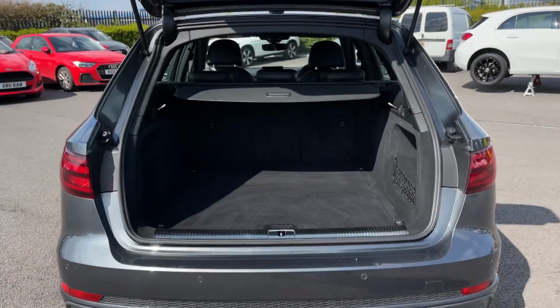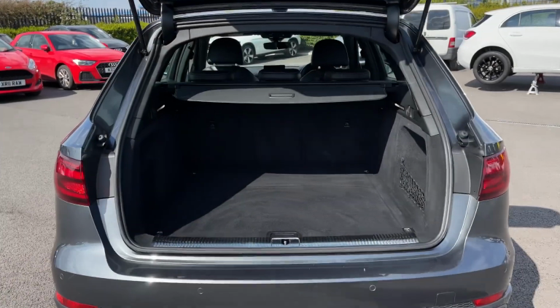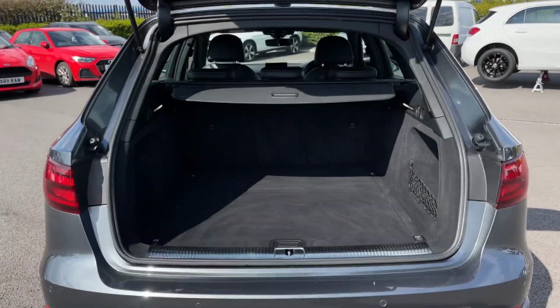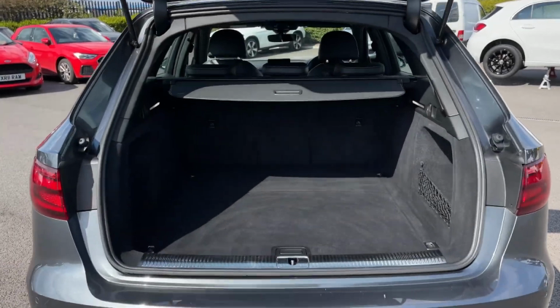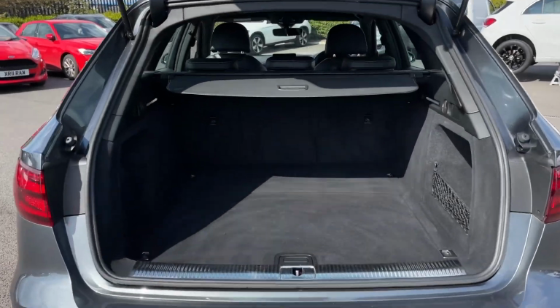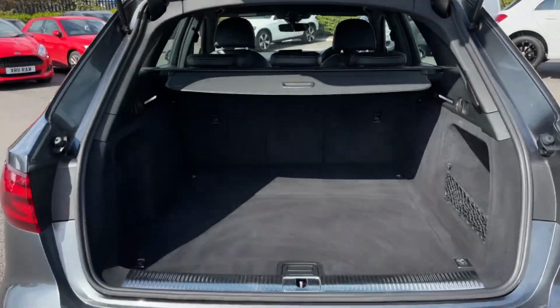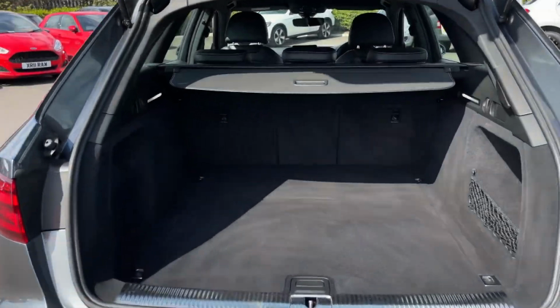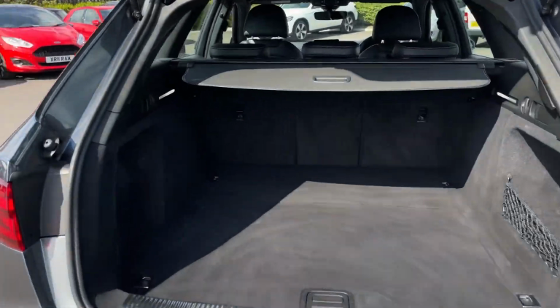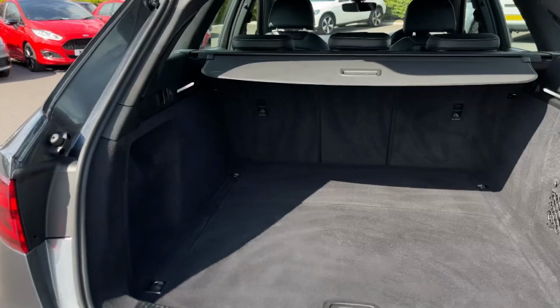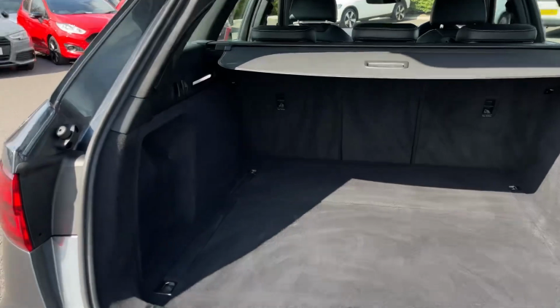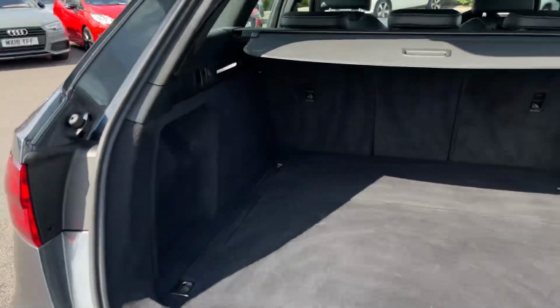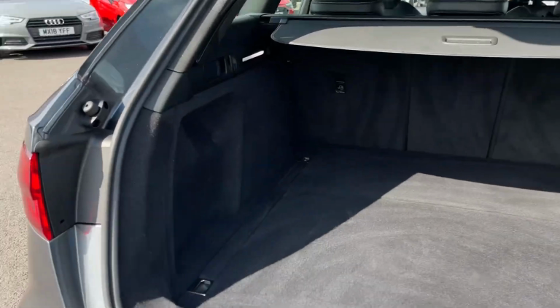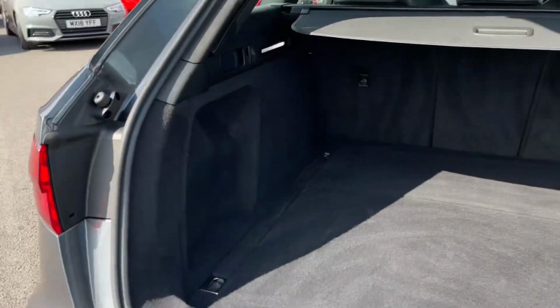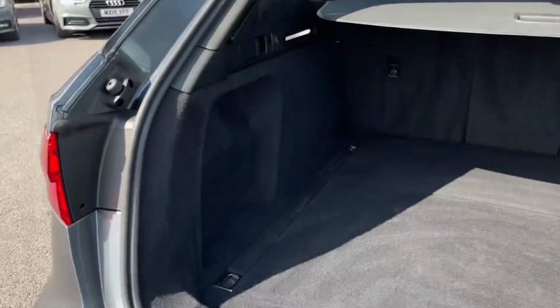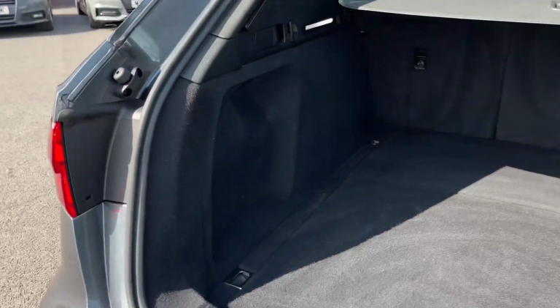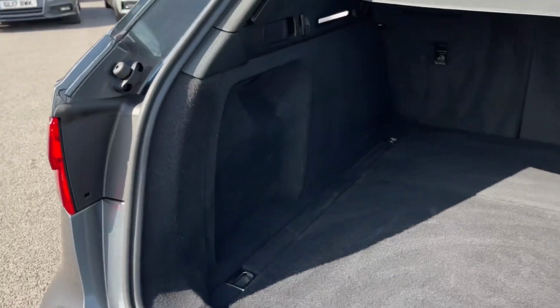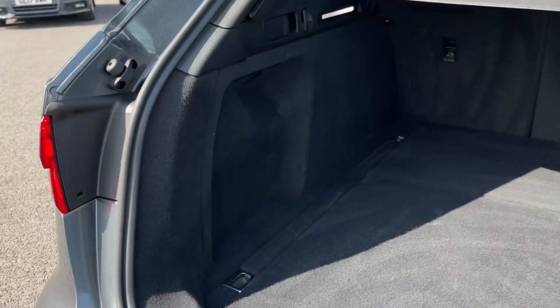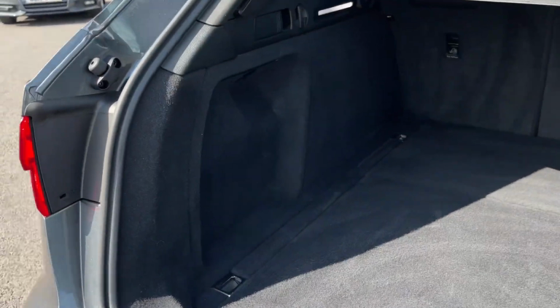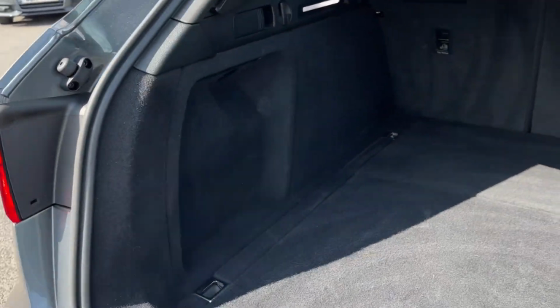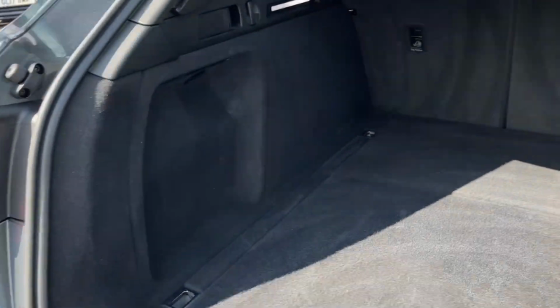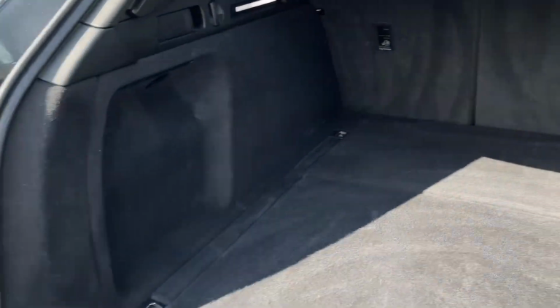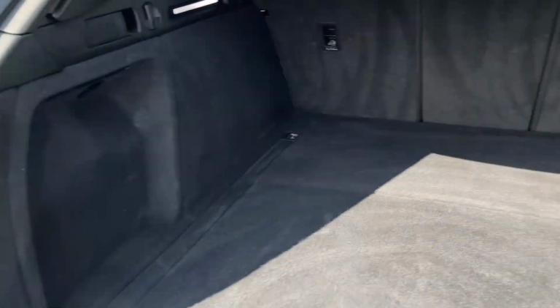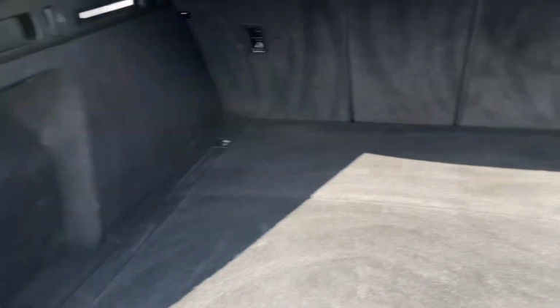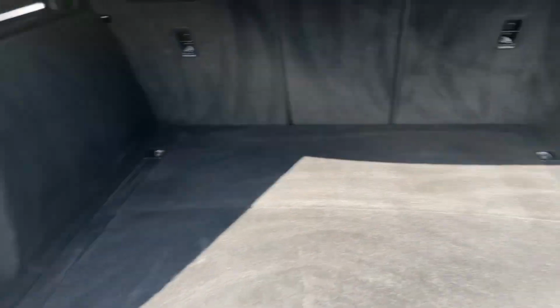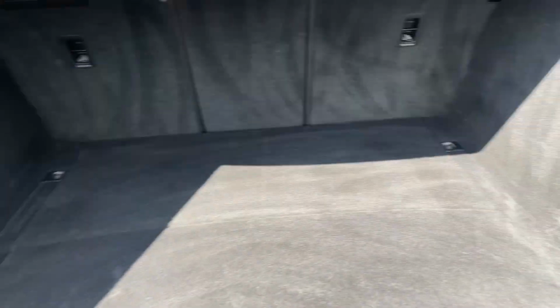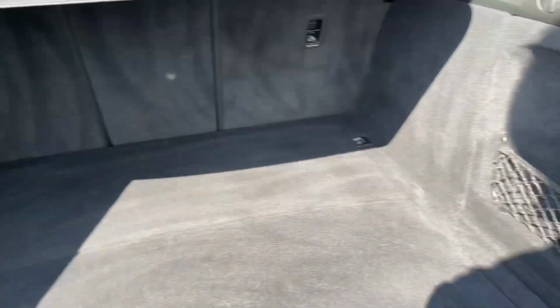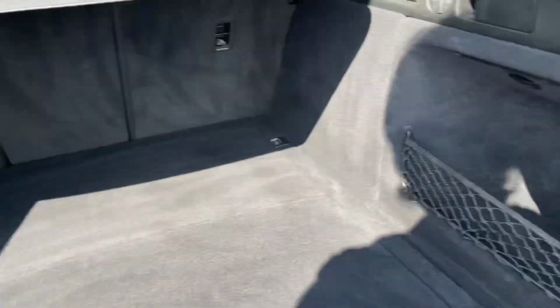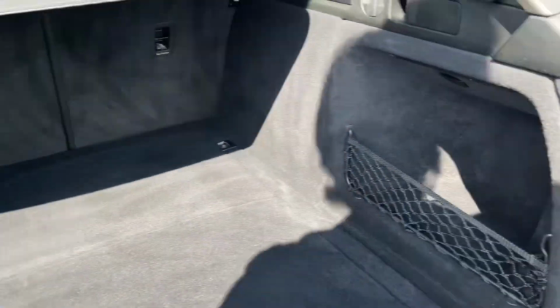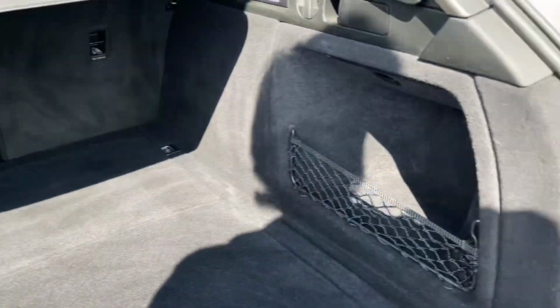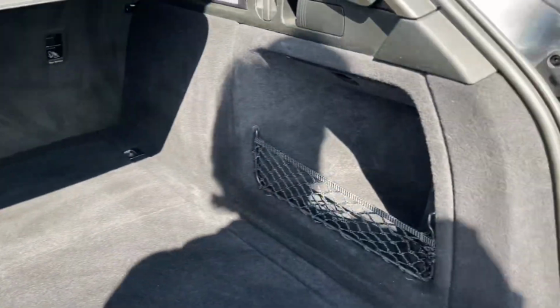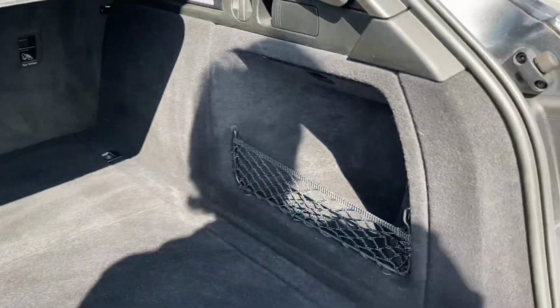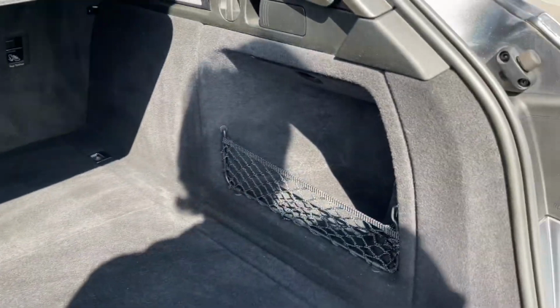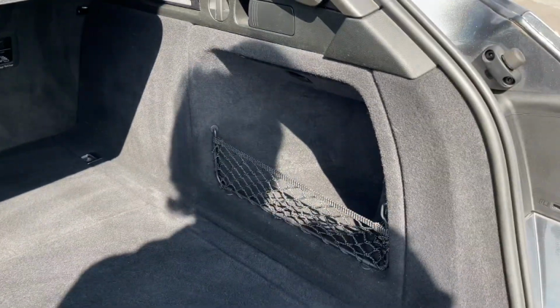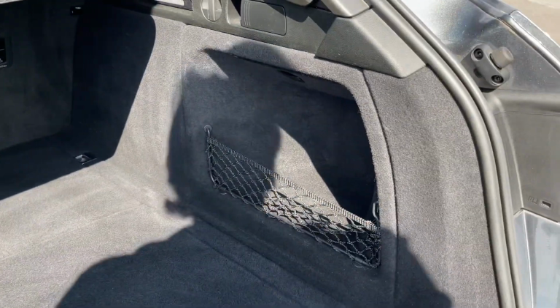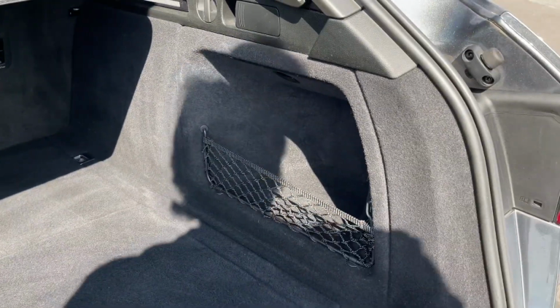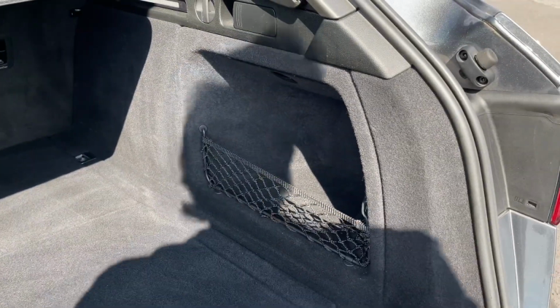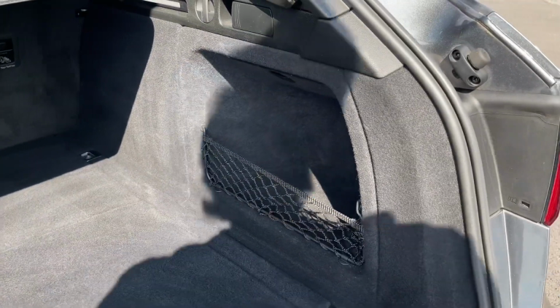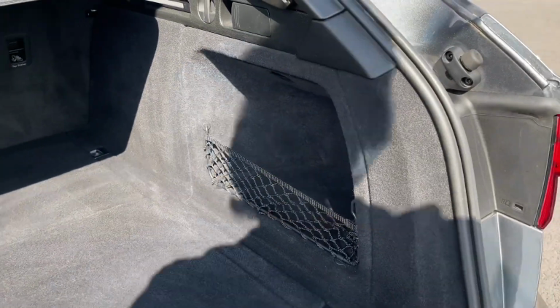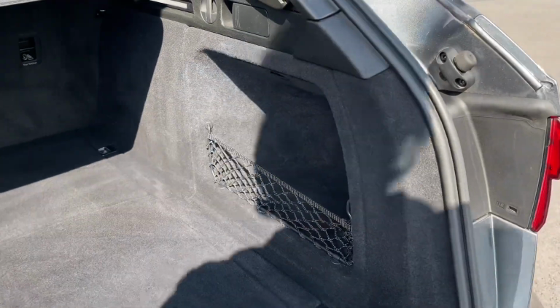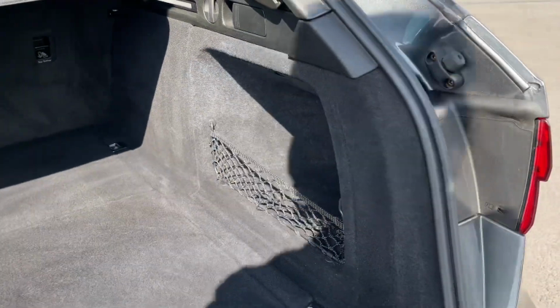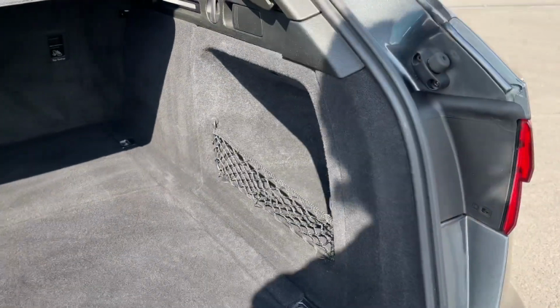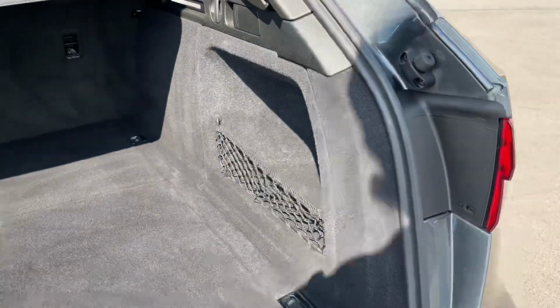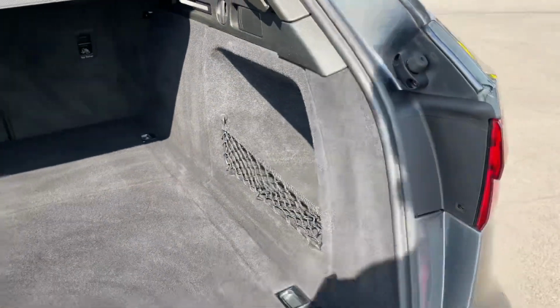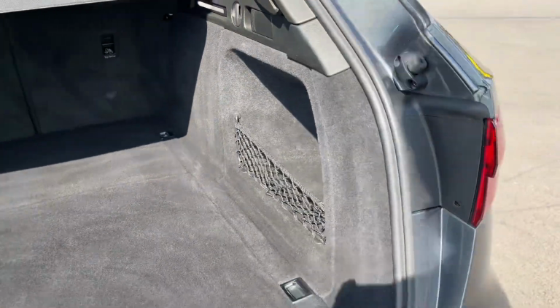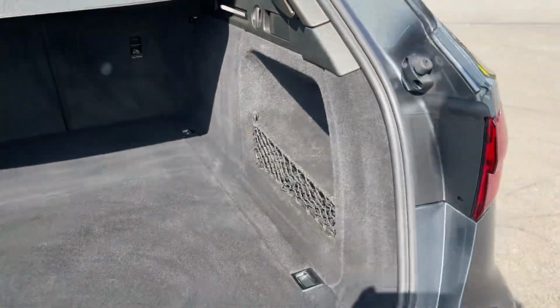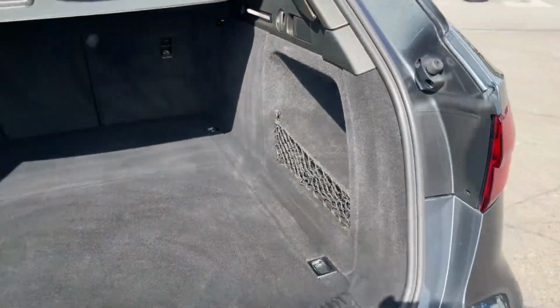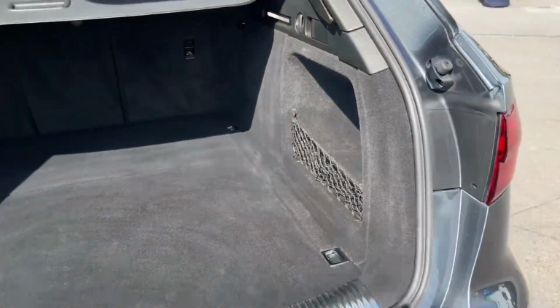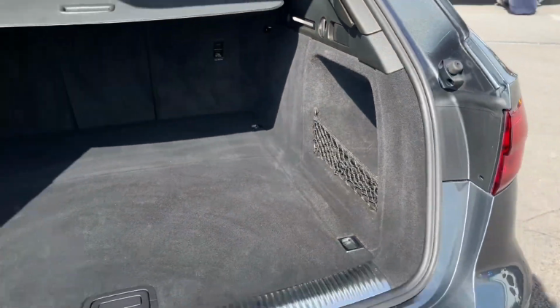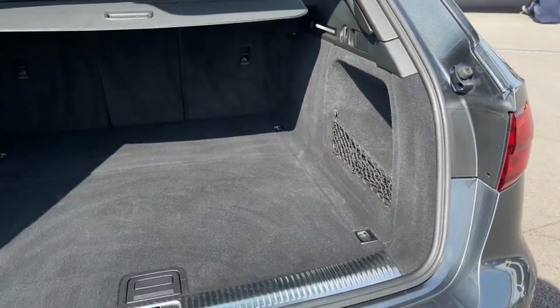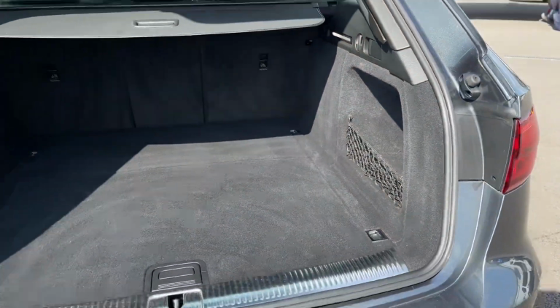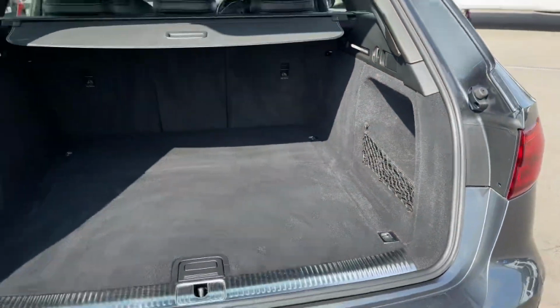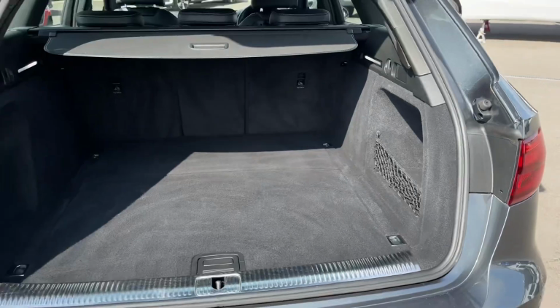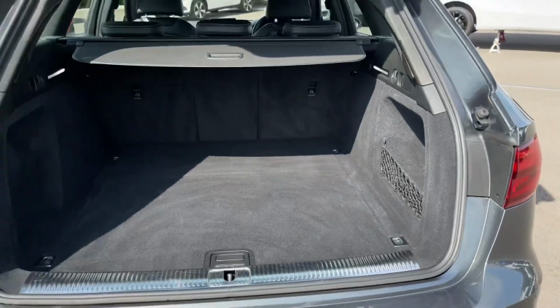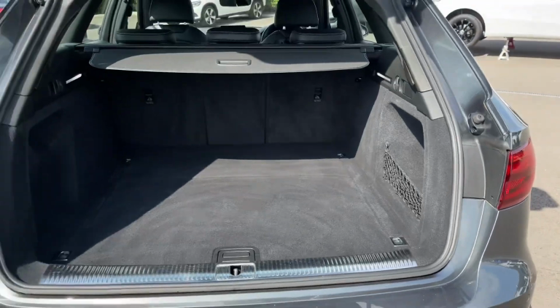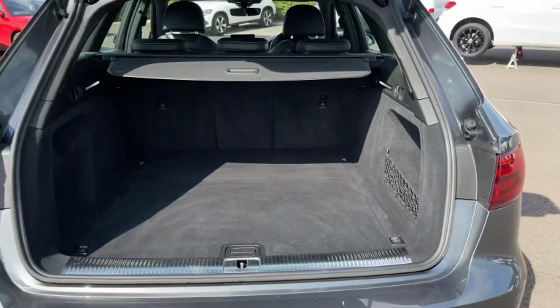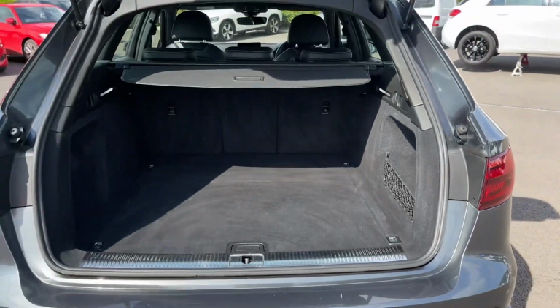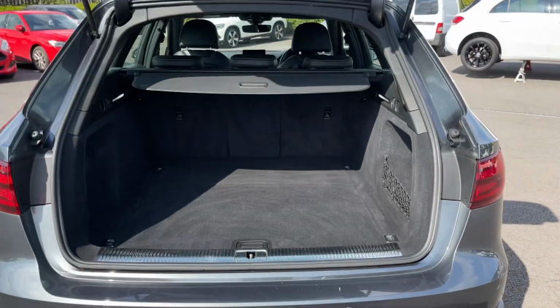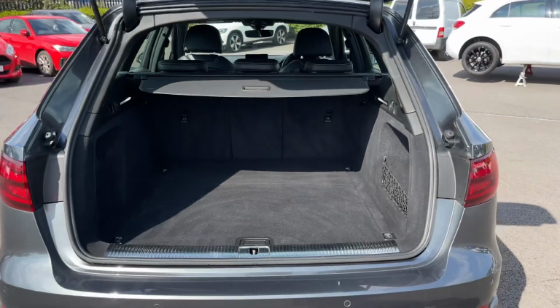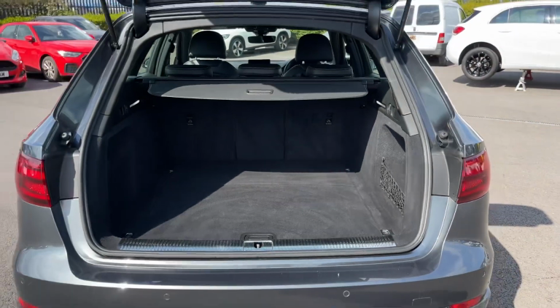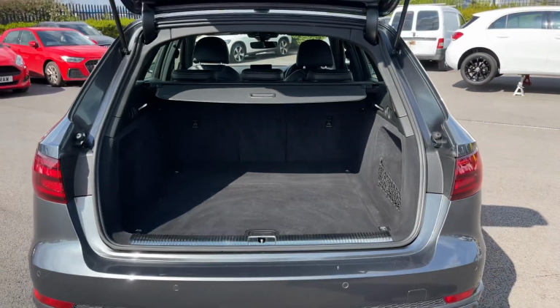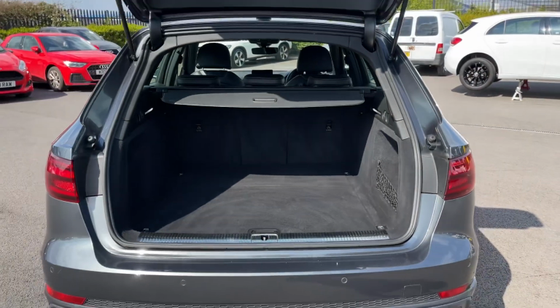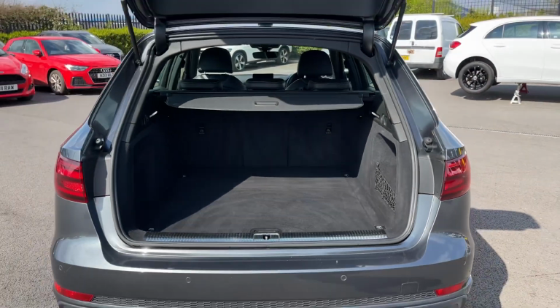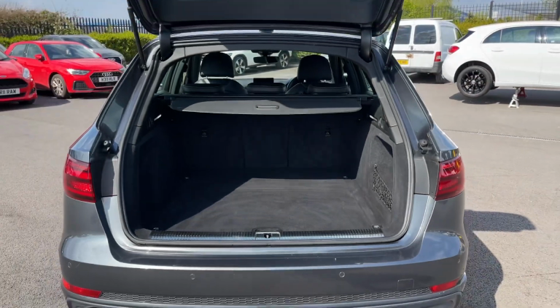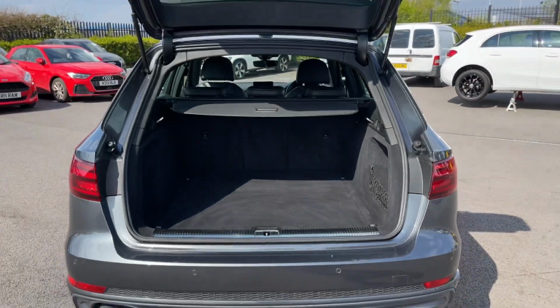Inside now, there's plenty of space available in this estate styled vehicle. It goes nice and far back and you've got a storage pocket to the right for any loose items.